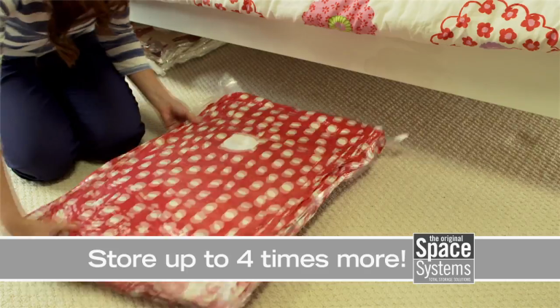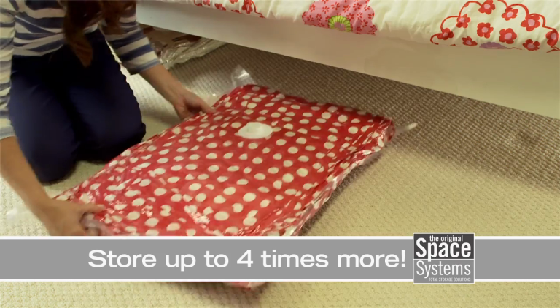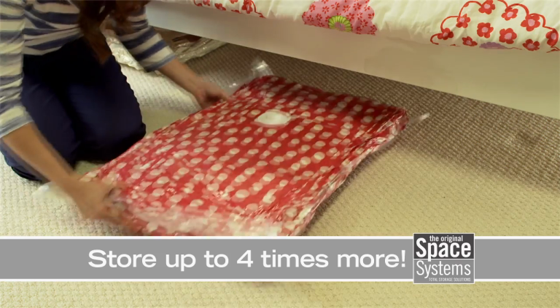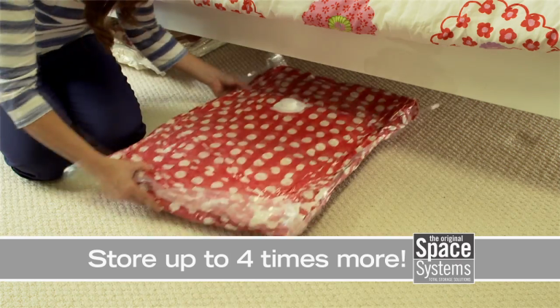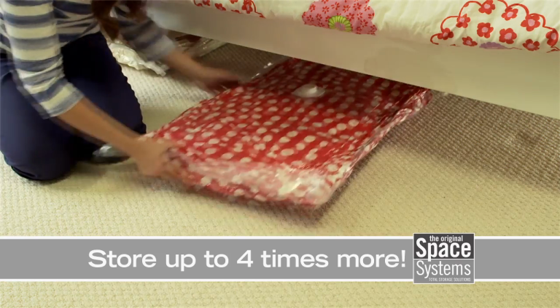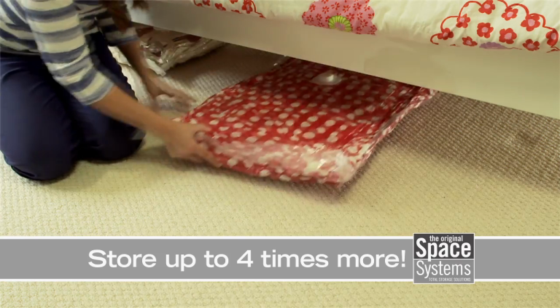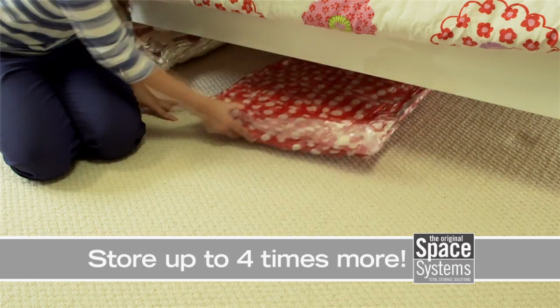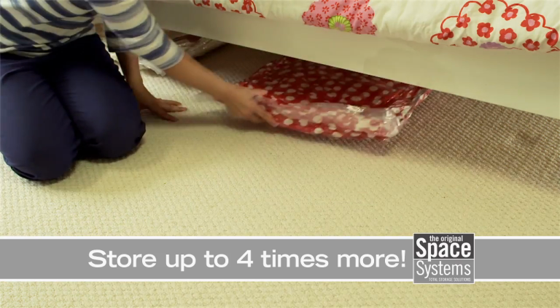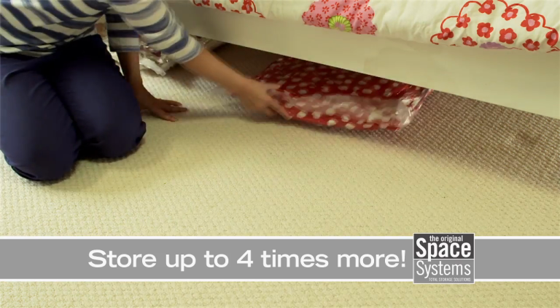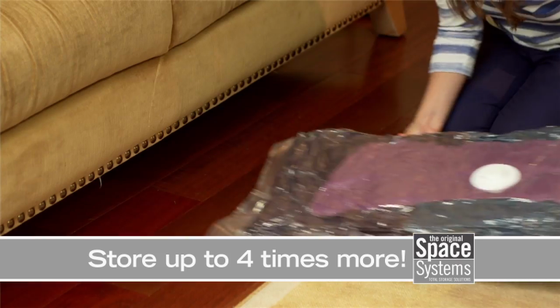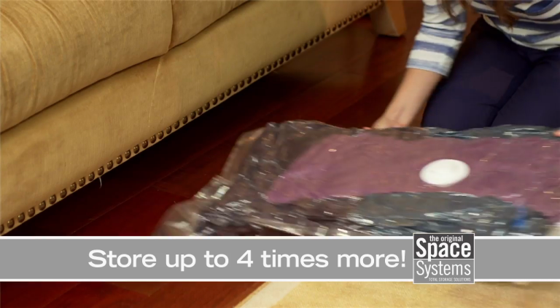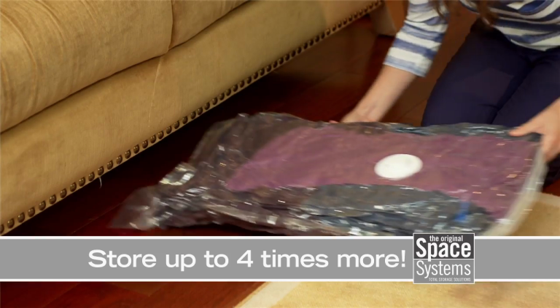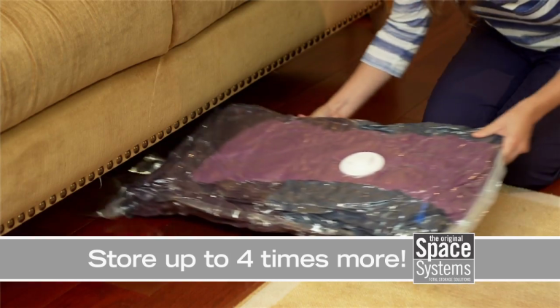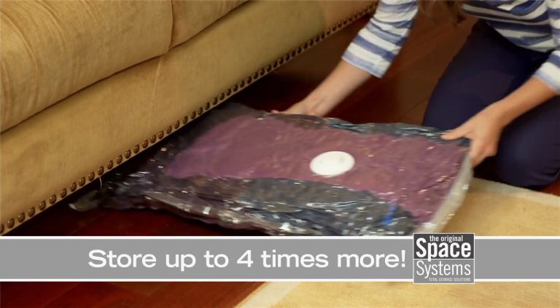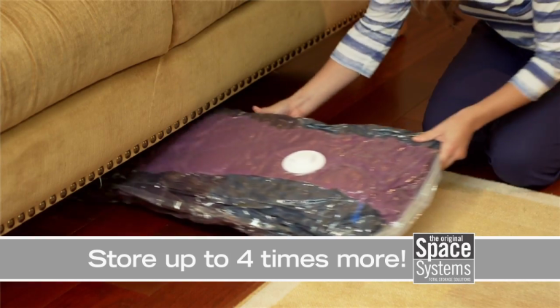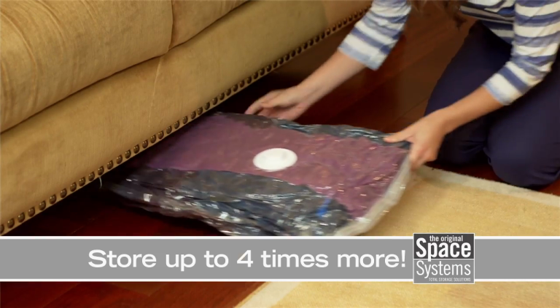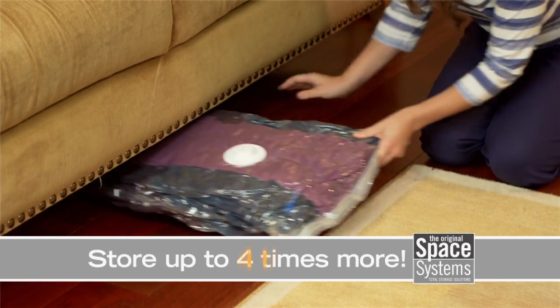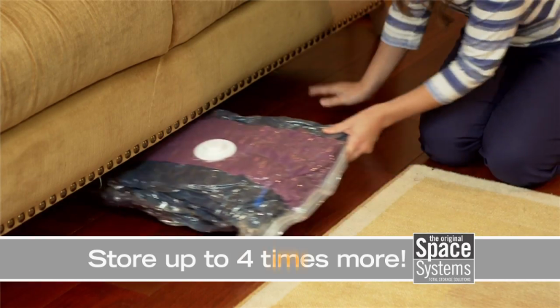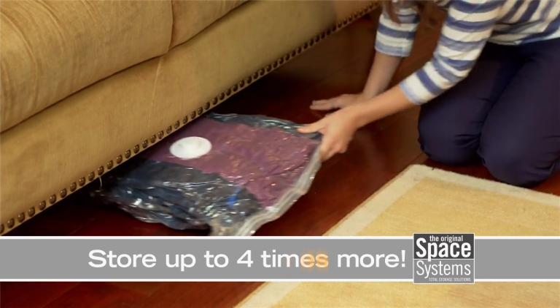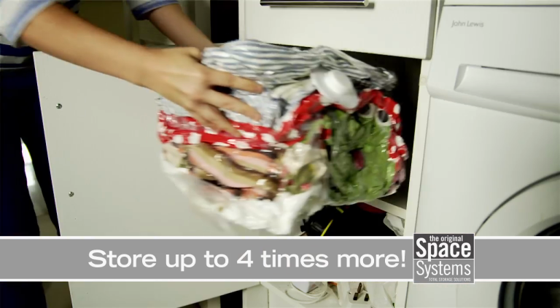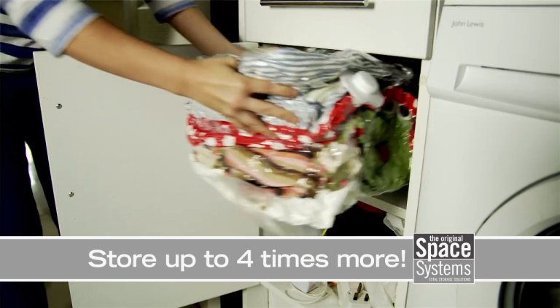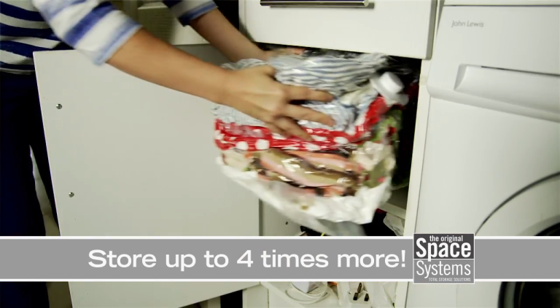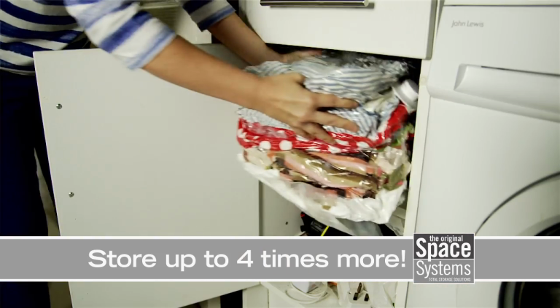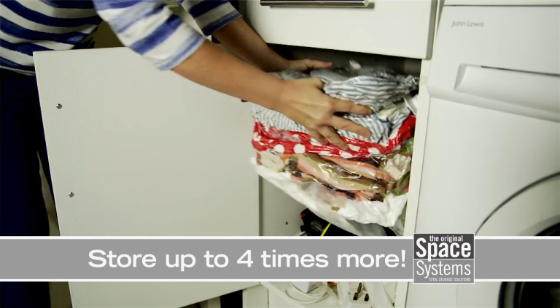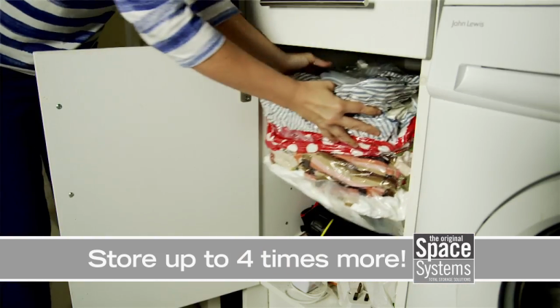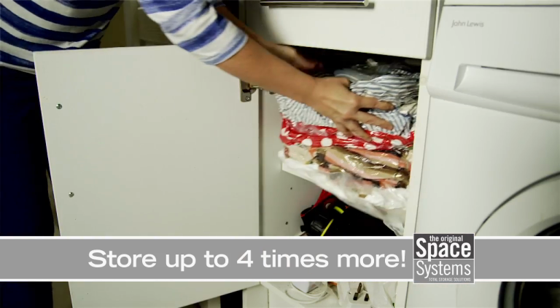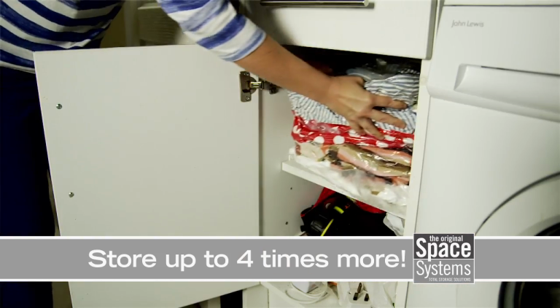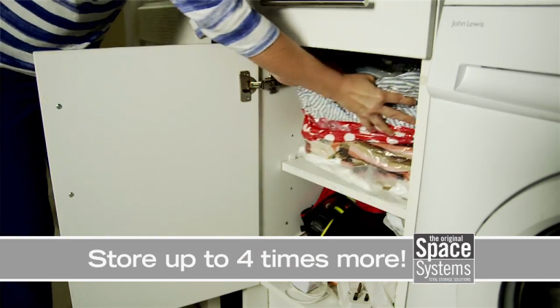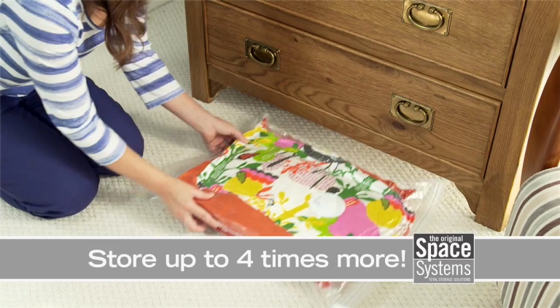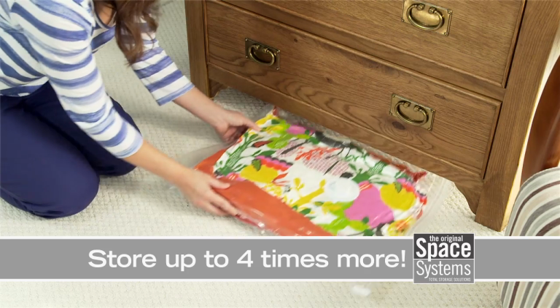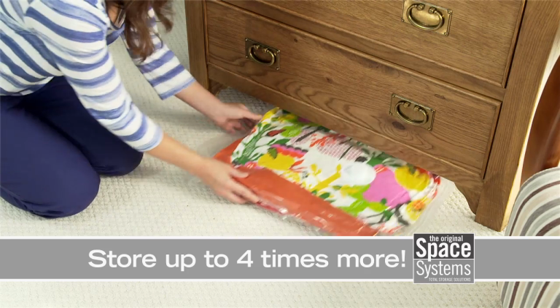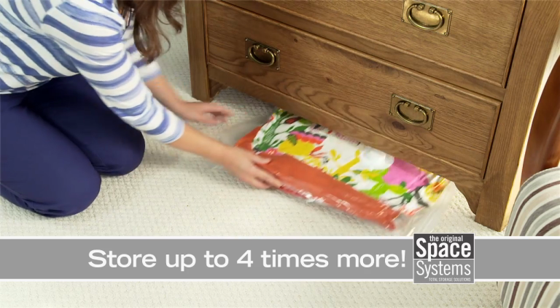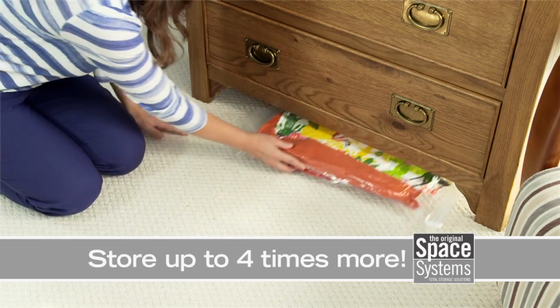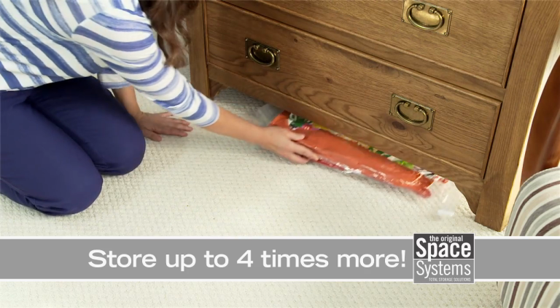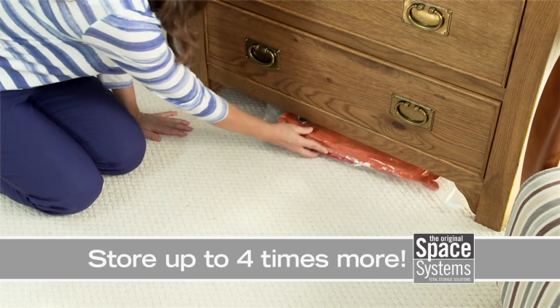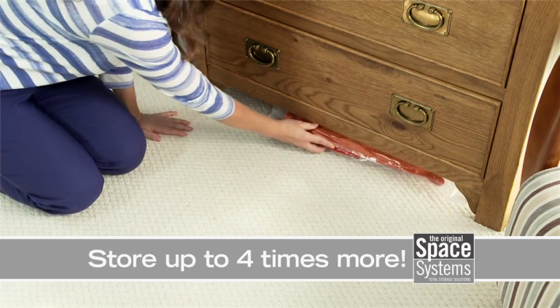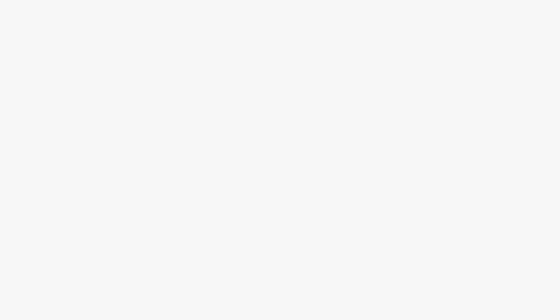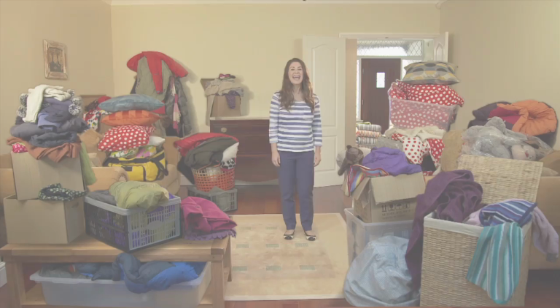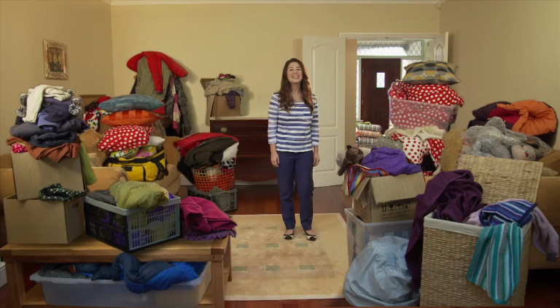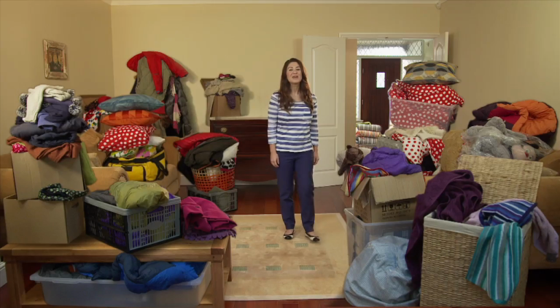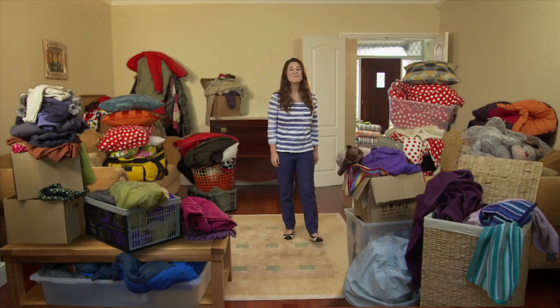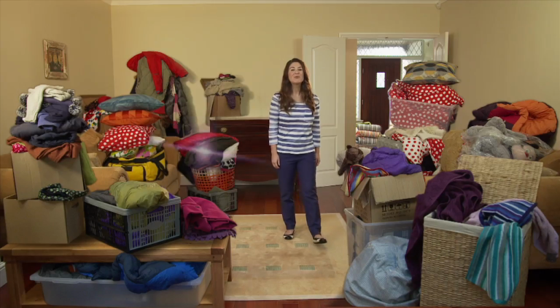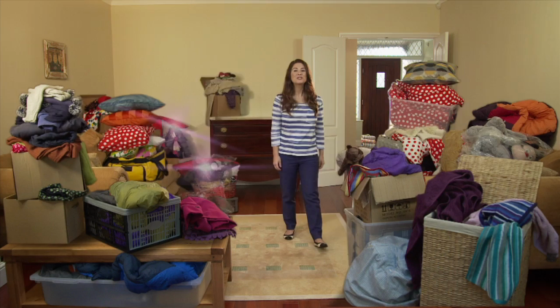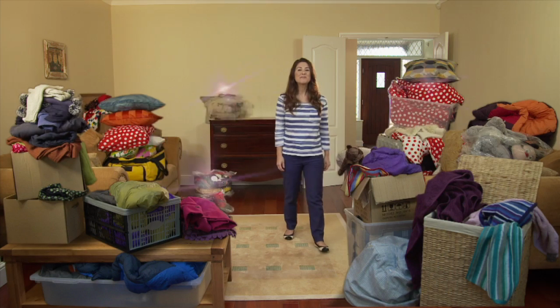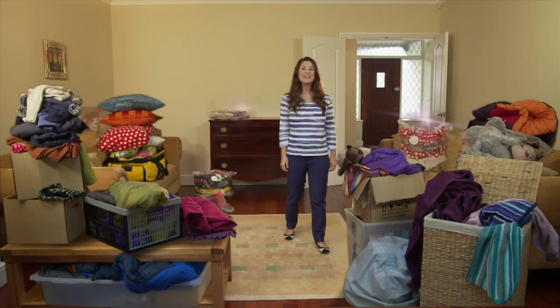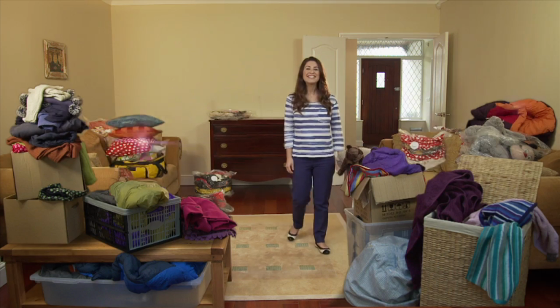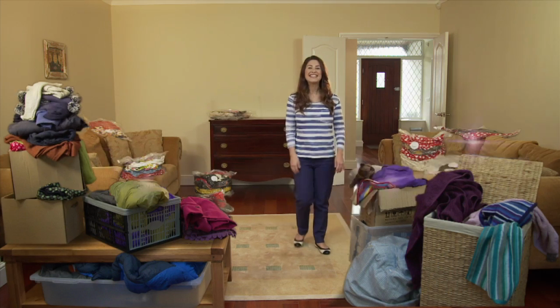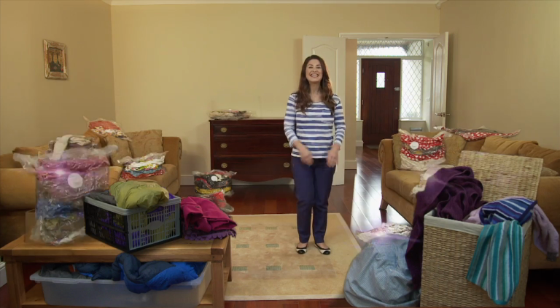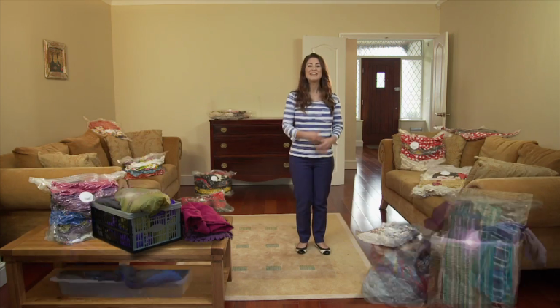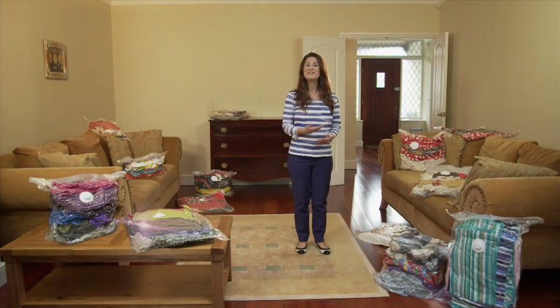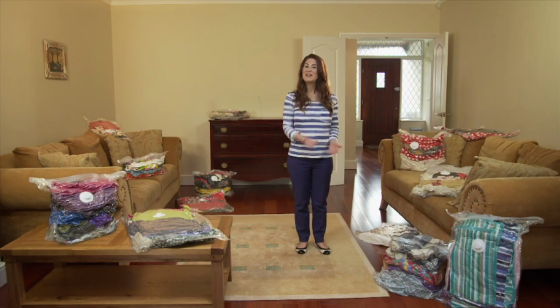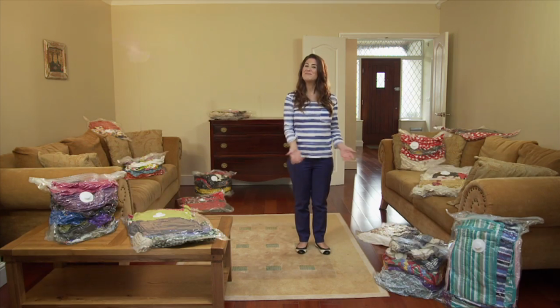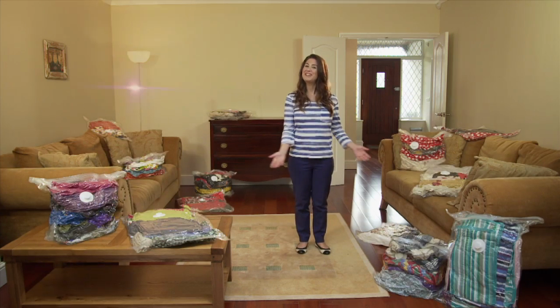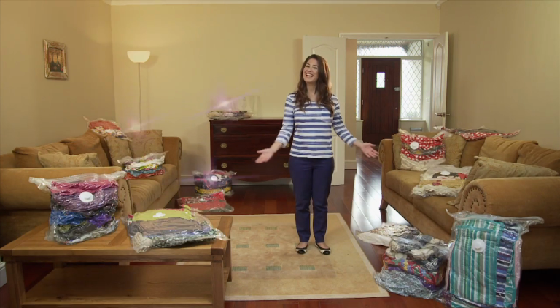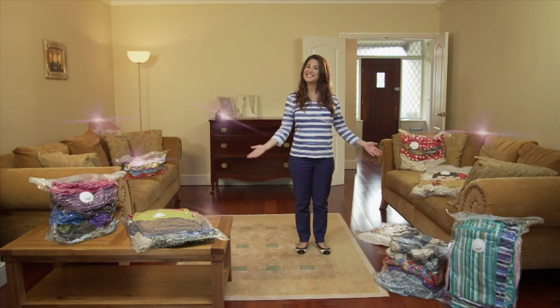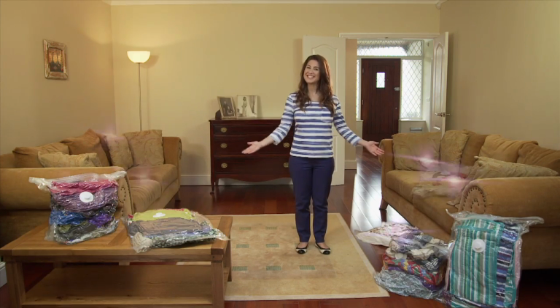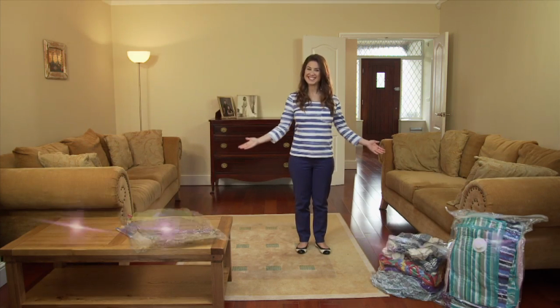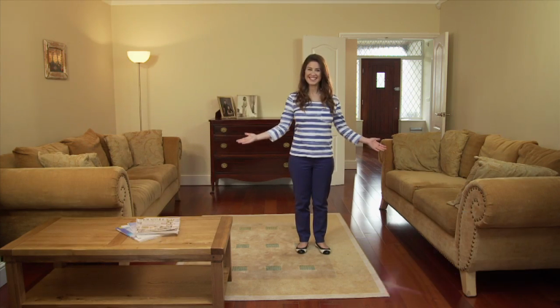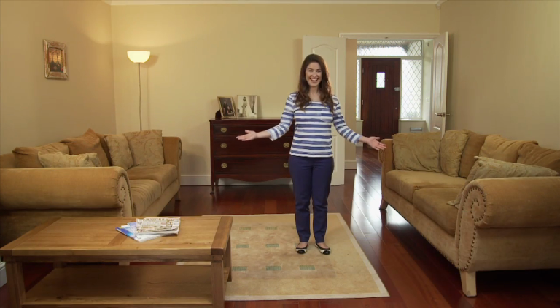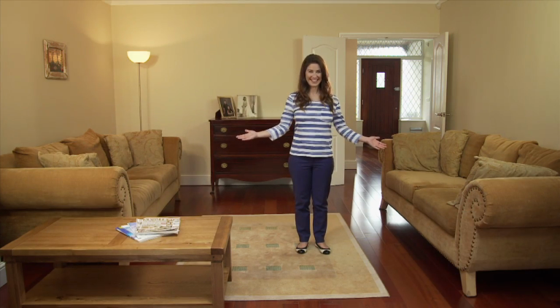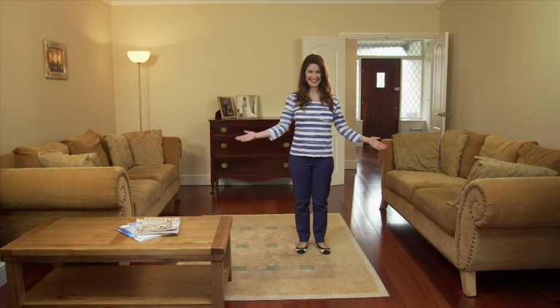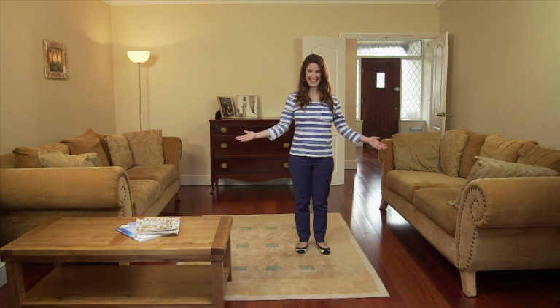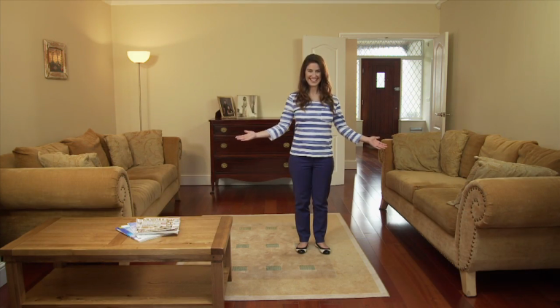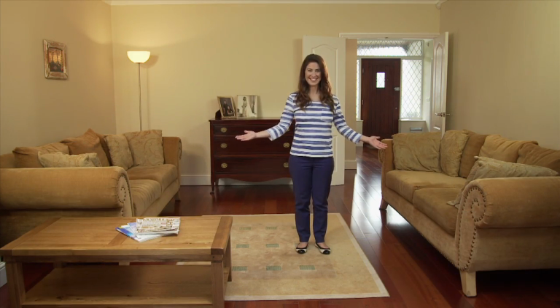With Space Systems, you can get up to four times more in spaces like this, and get more space to live in places like this.